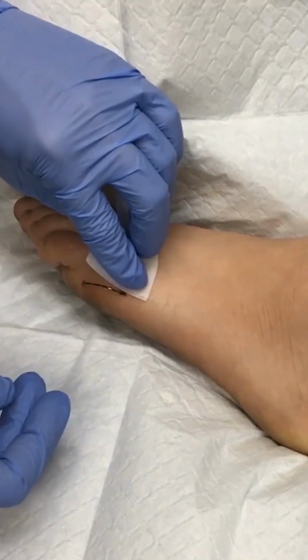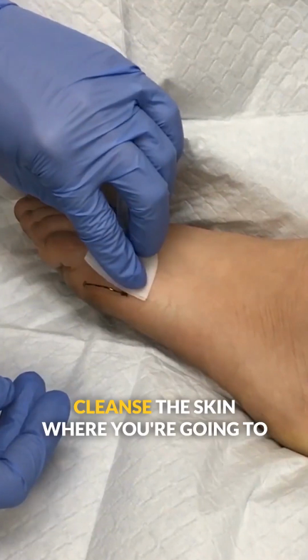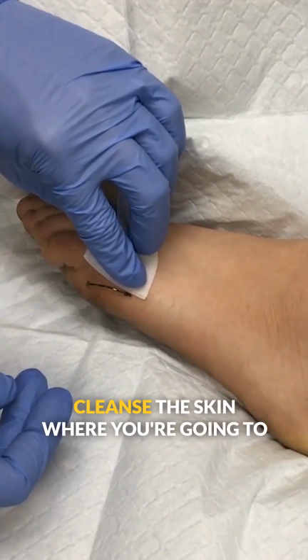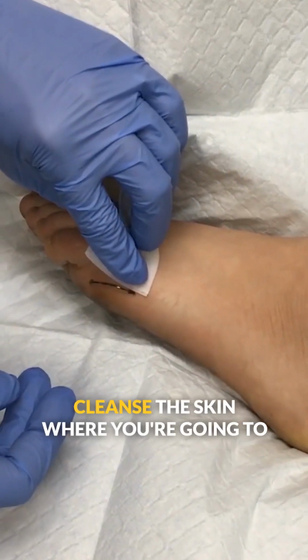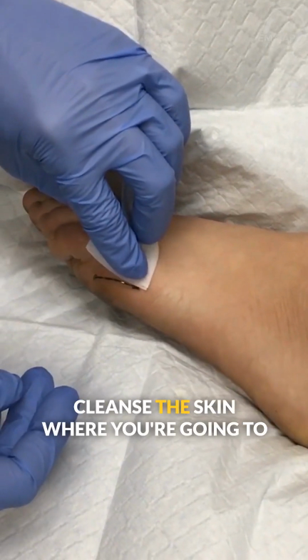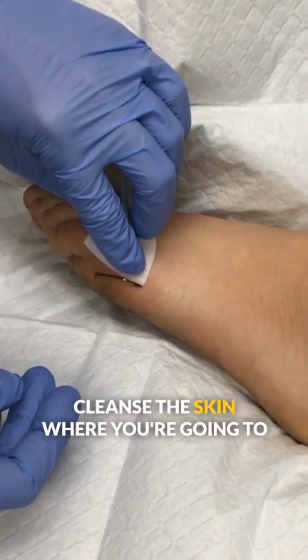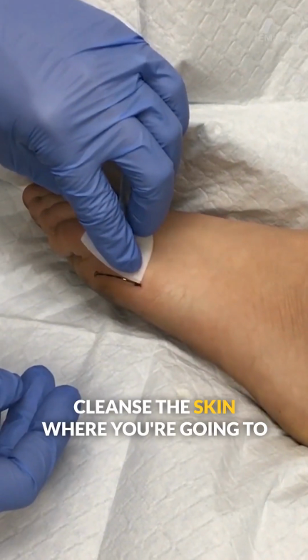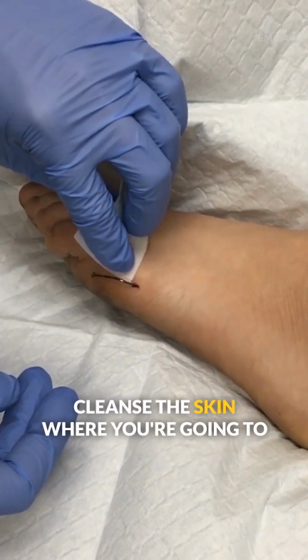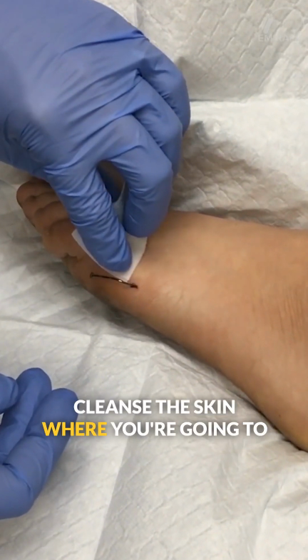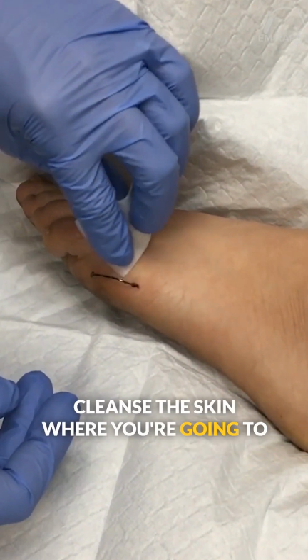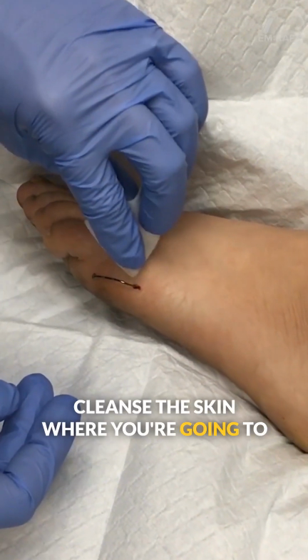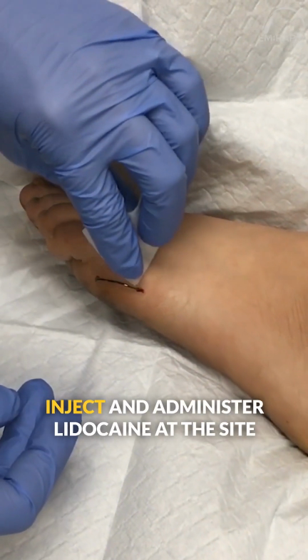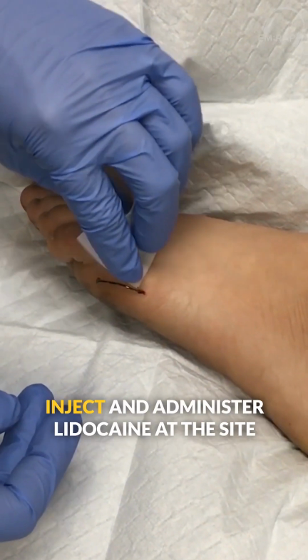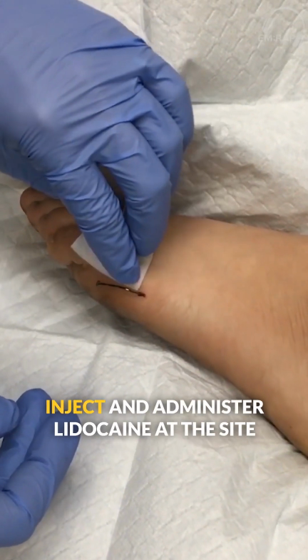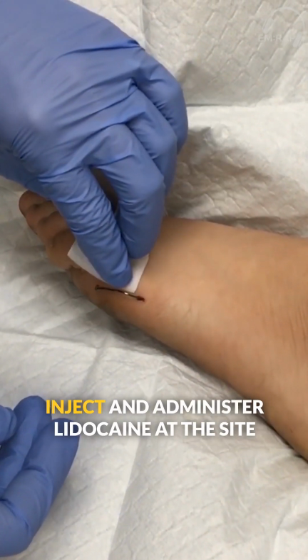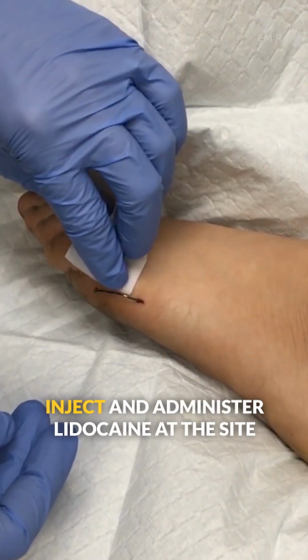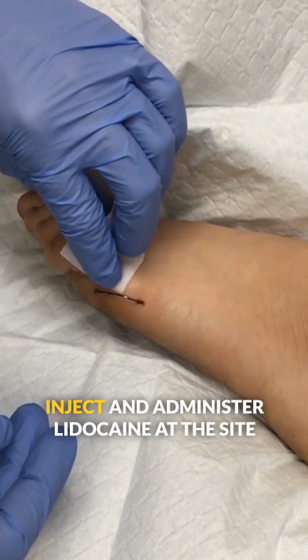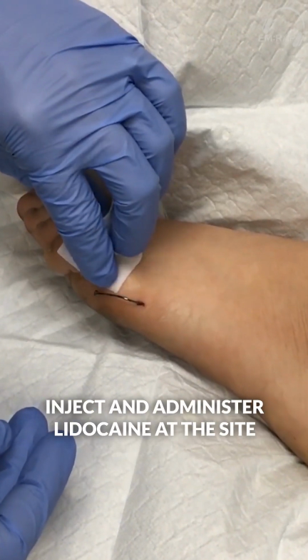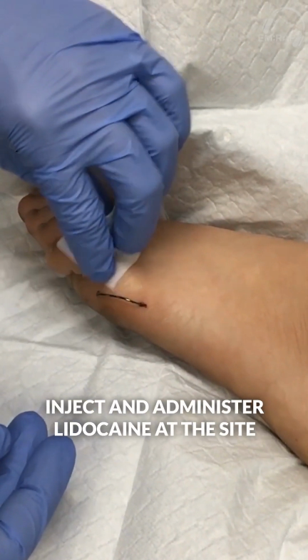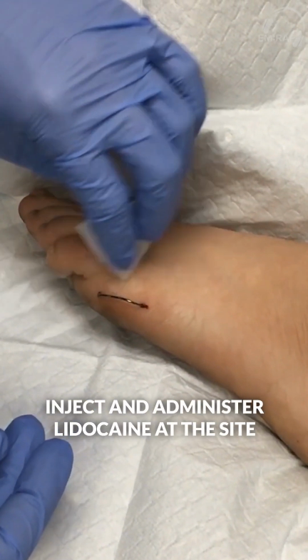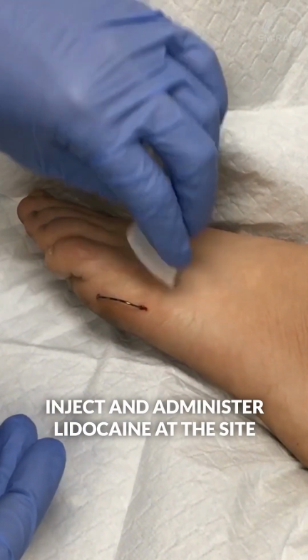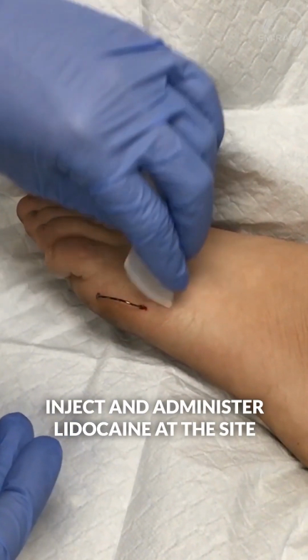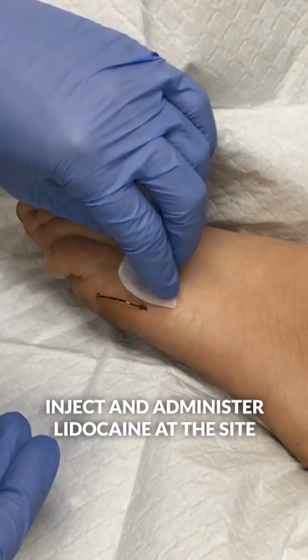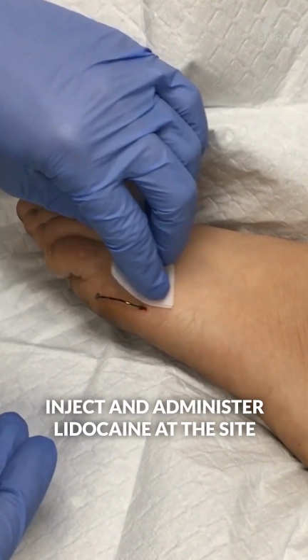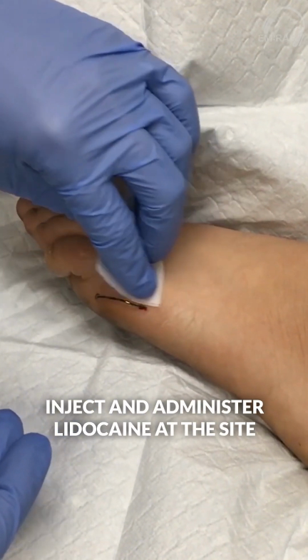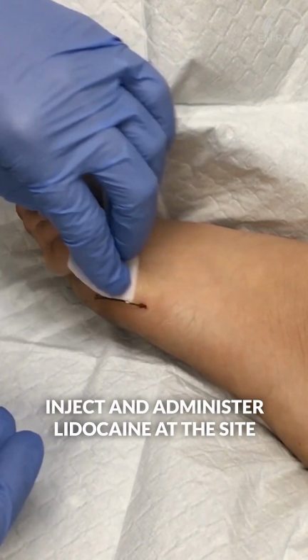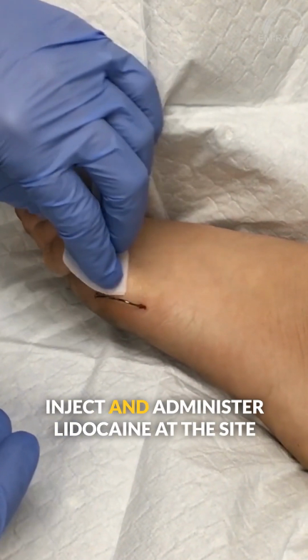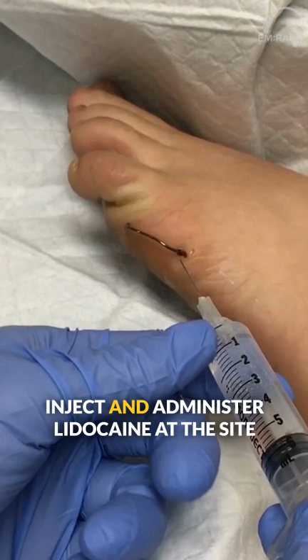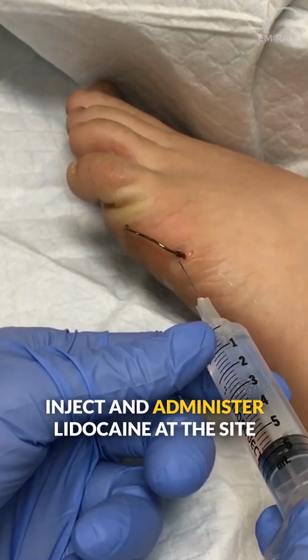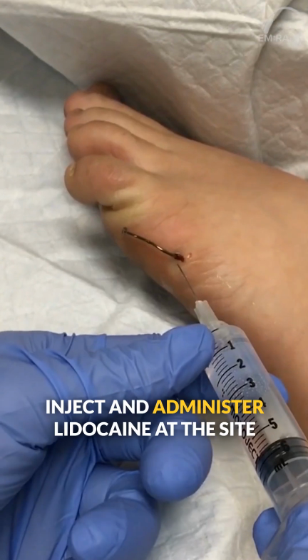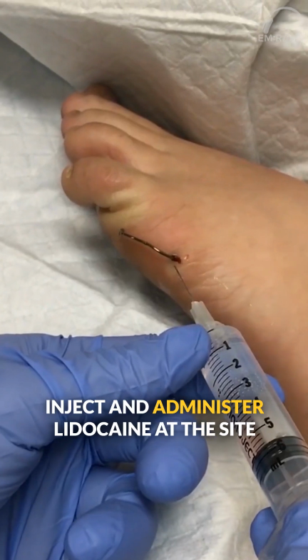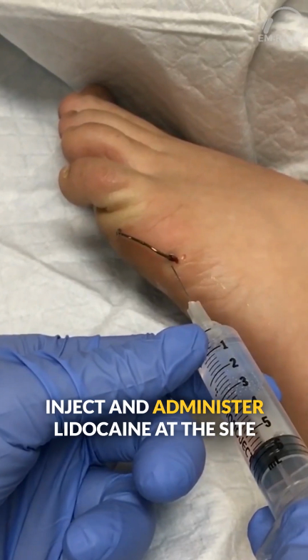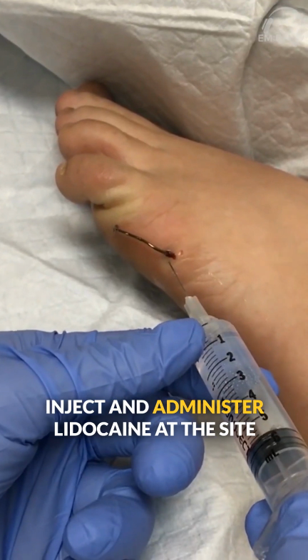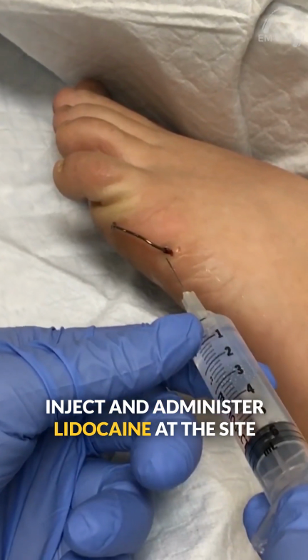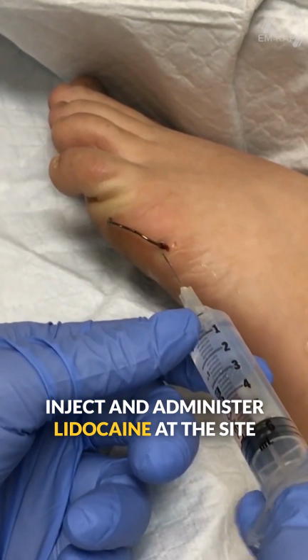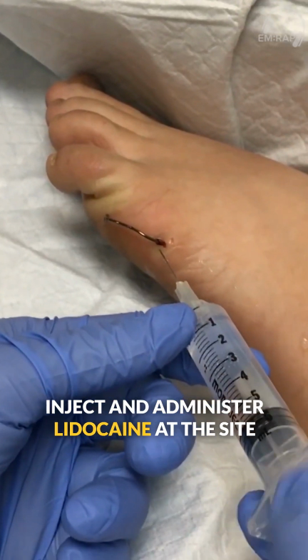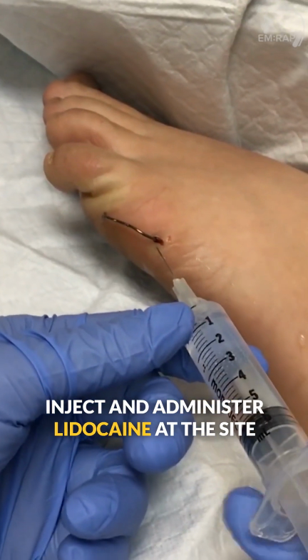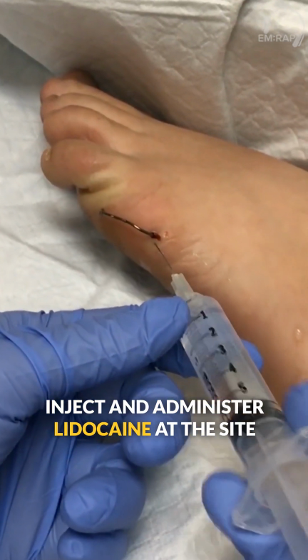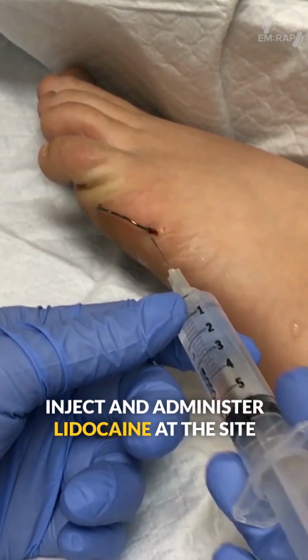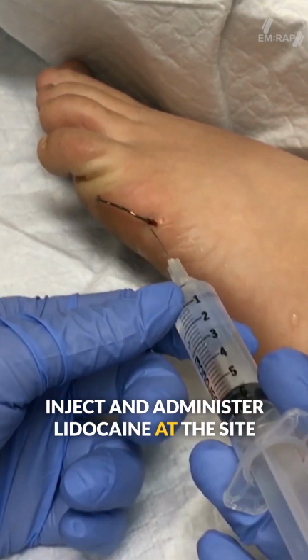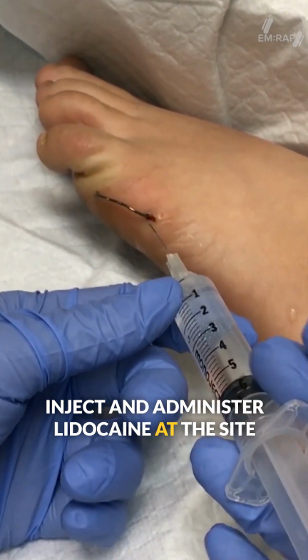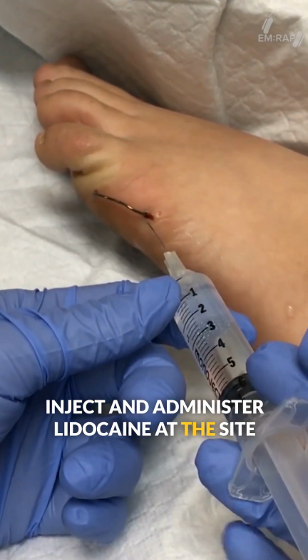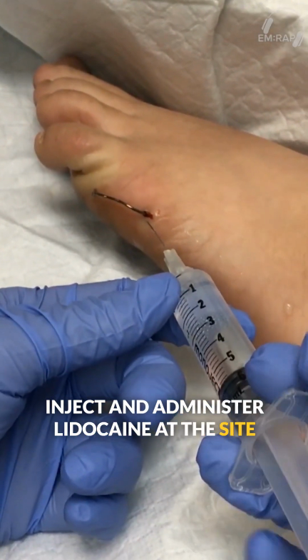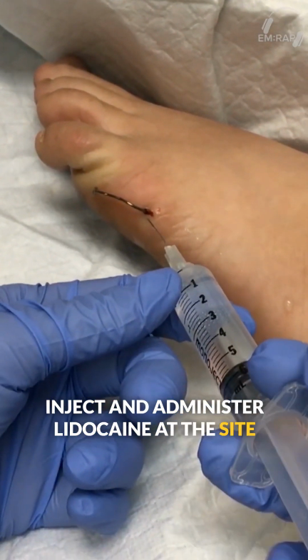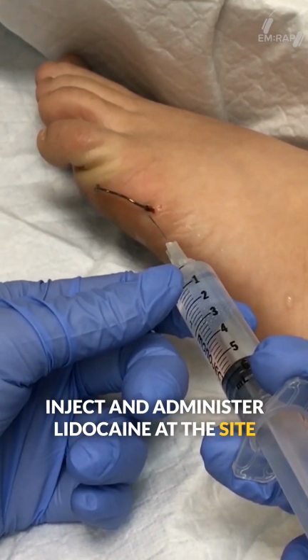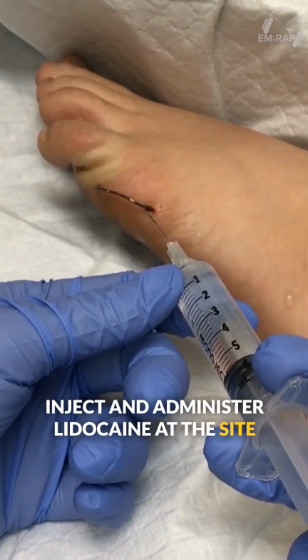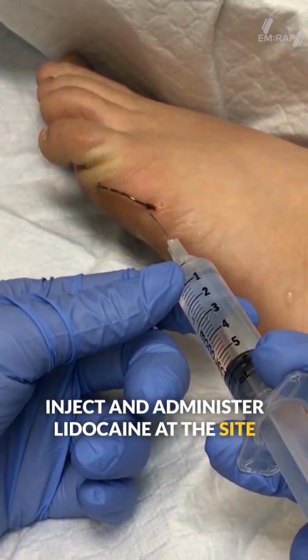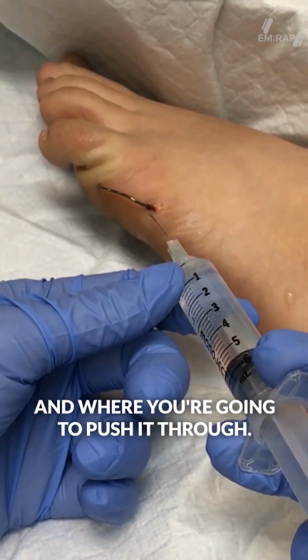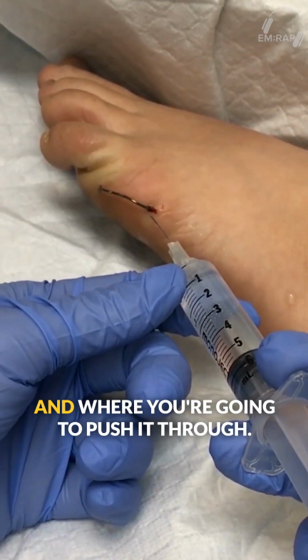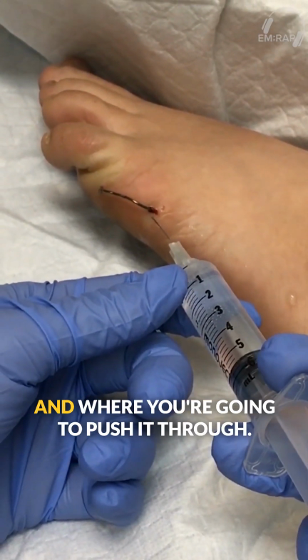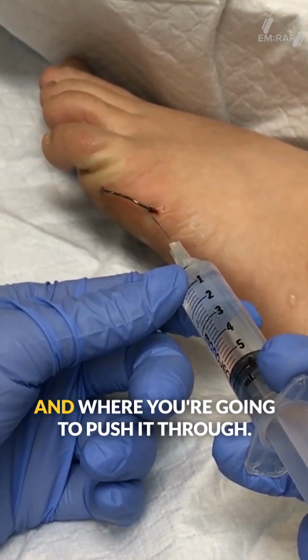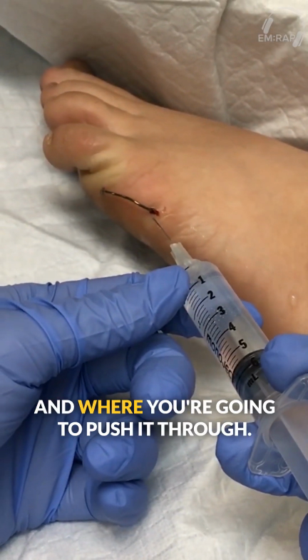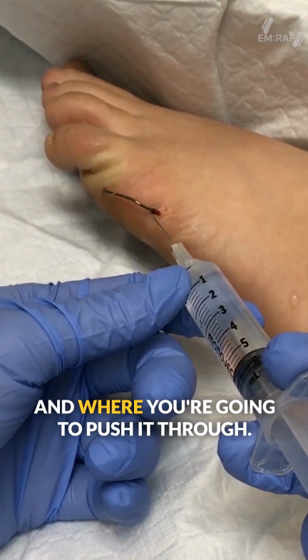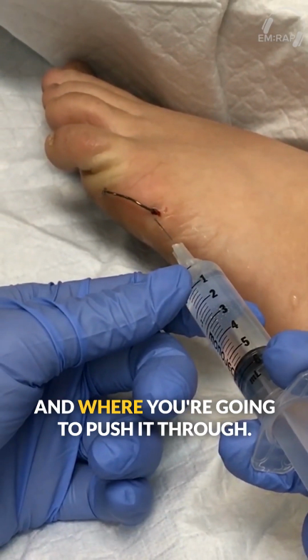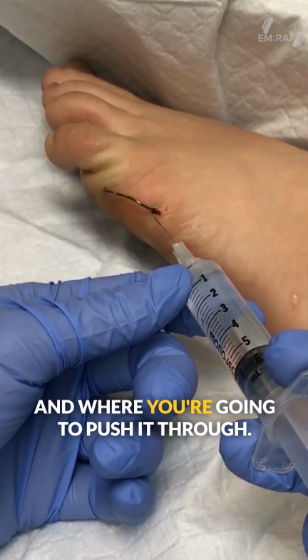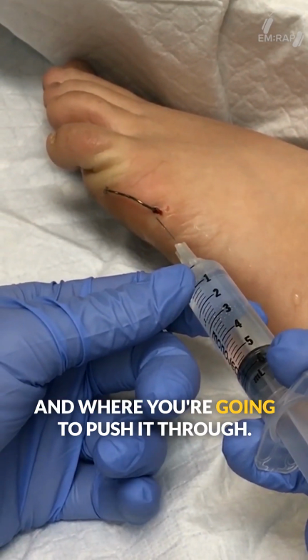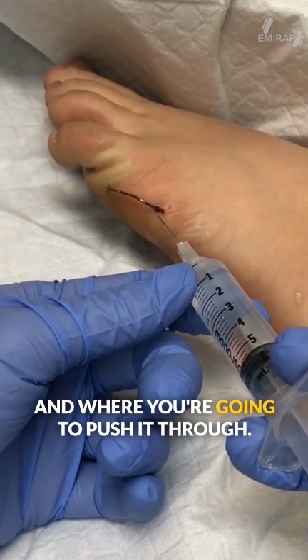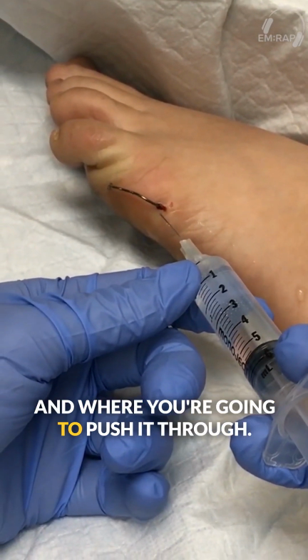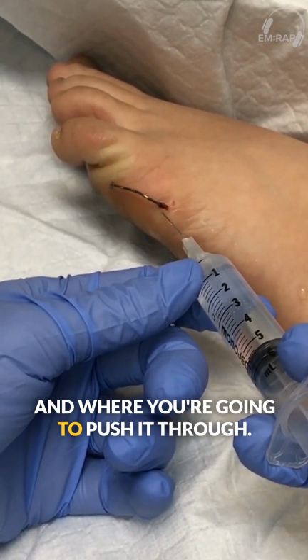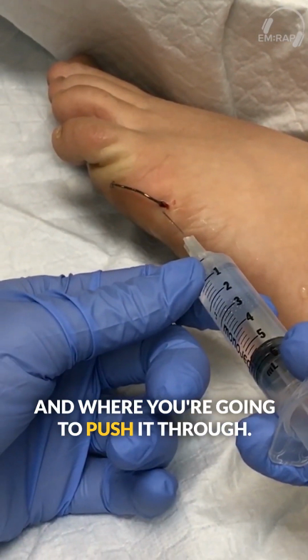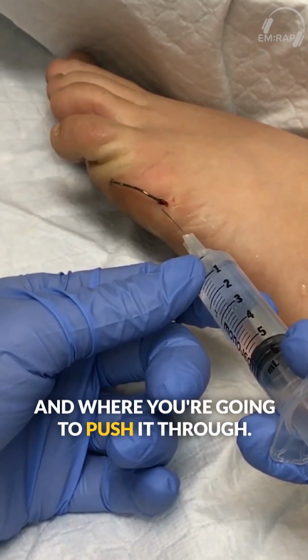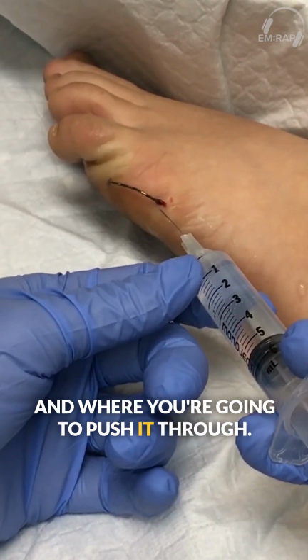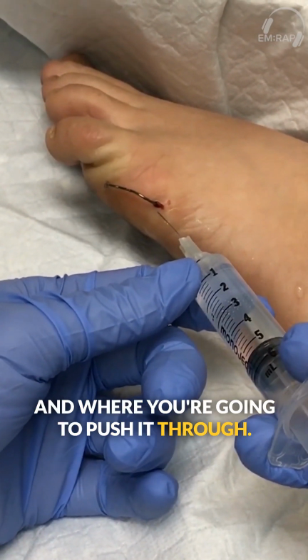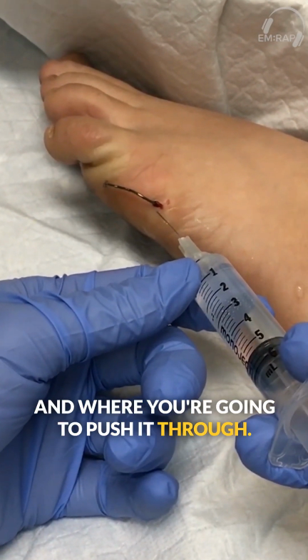Cleanse the skin where you're going to inject, and administer lidocaine at the site and where you're going to push it through.